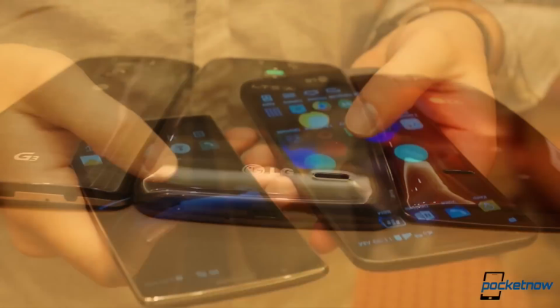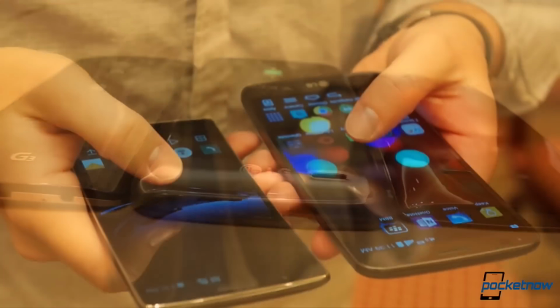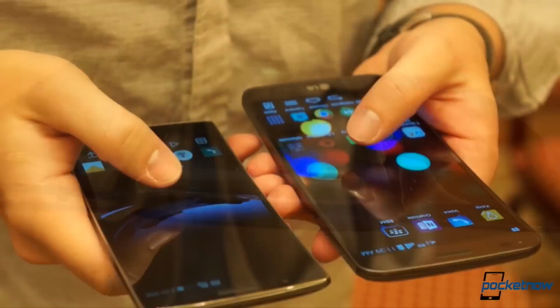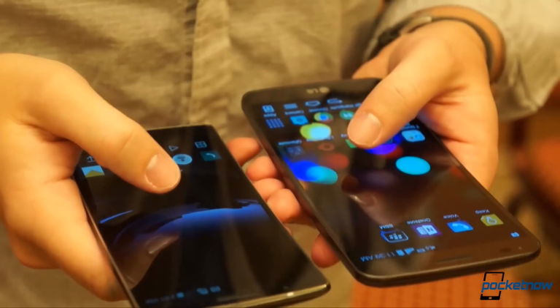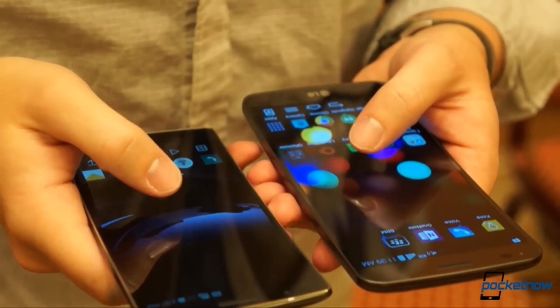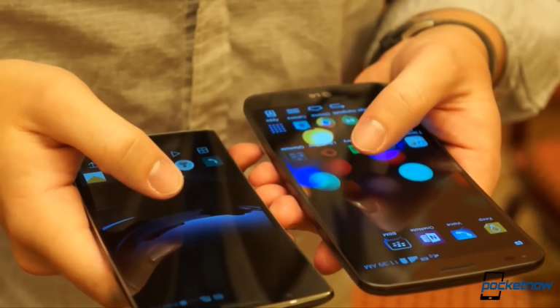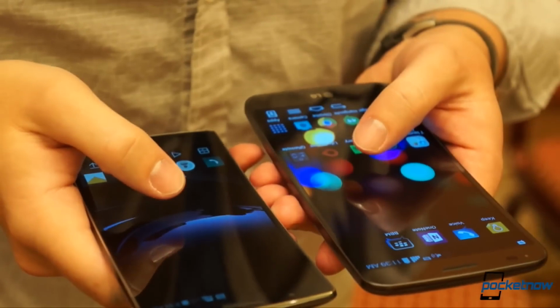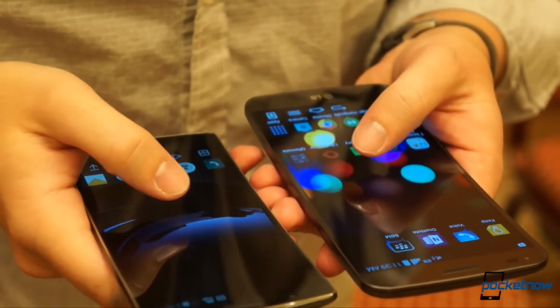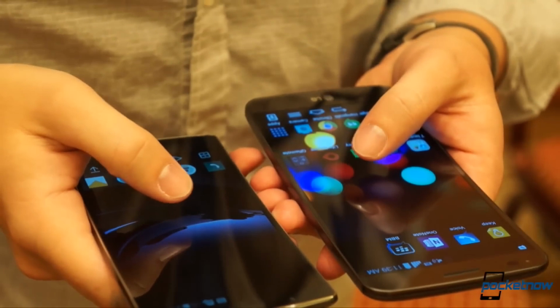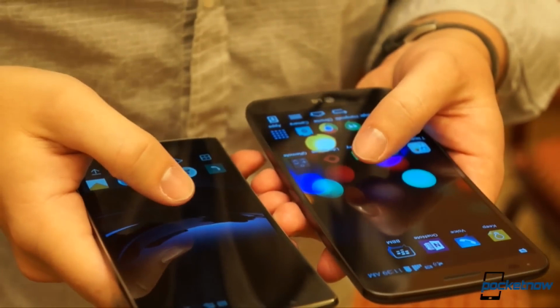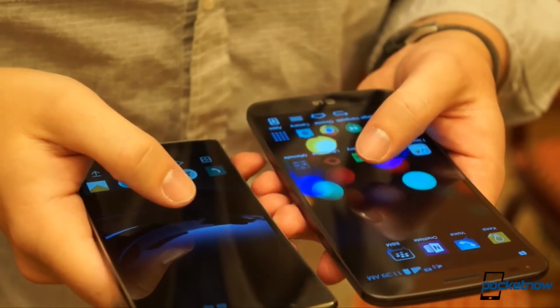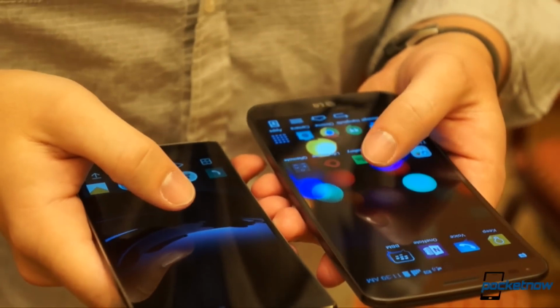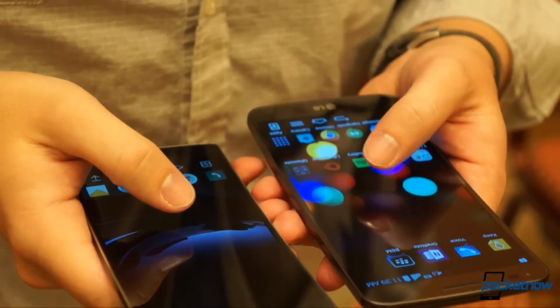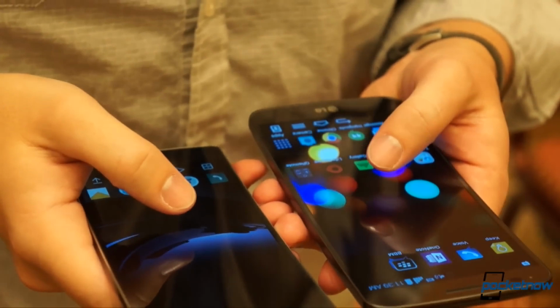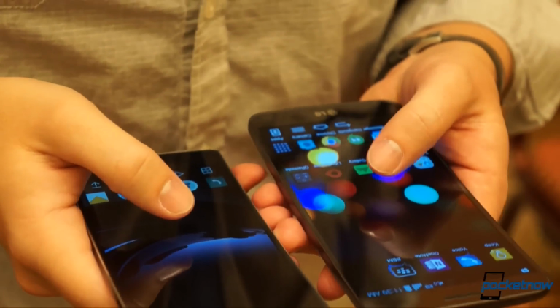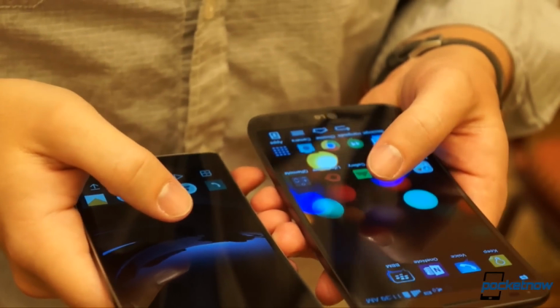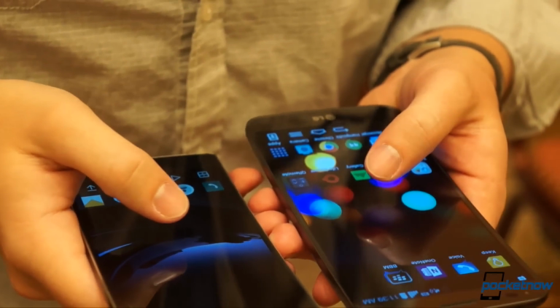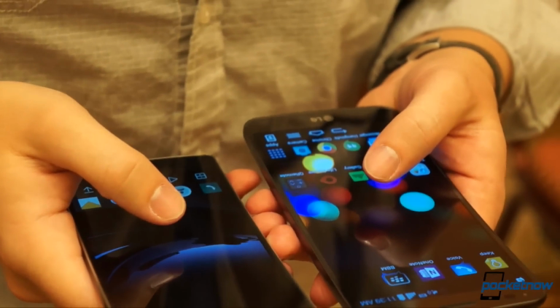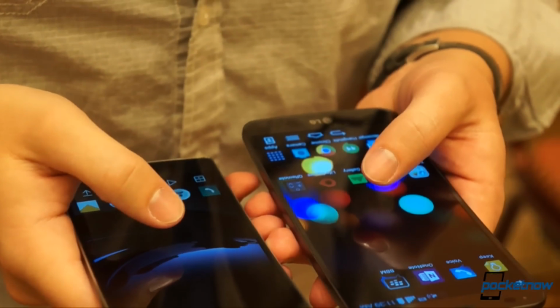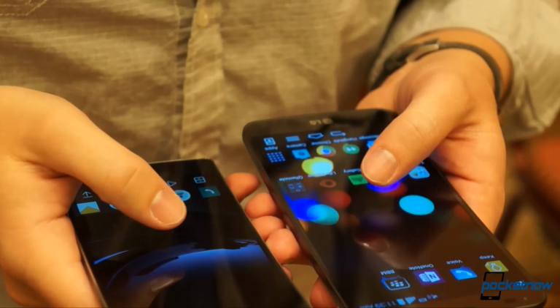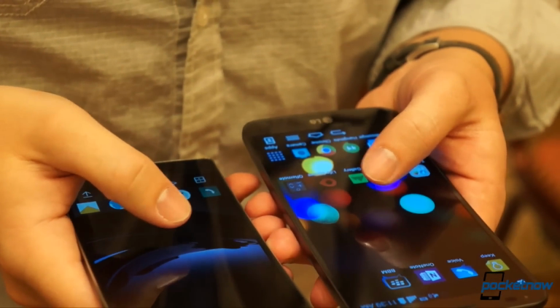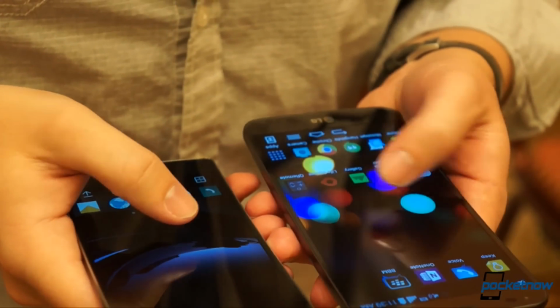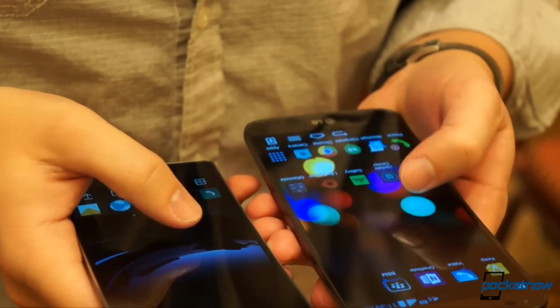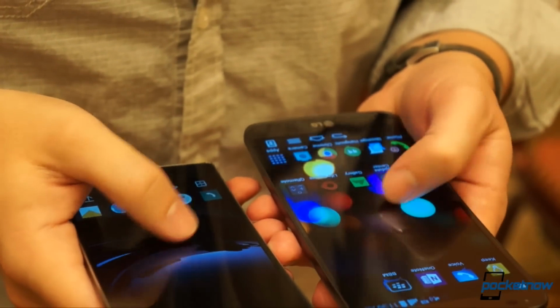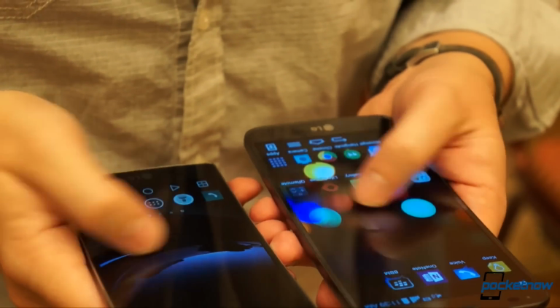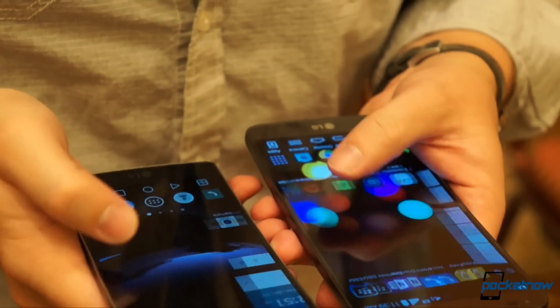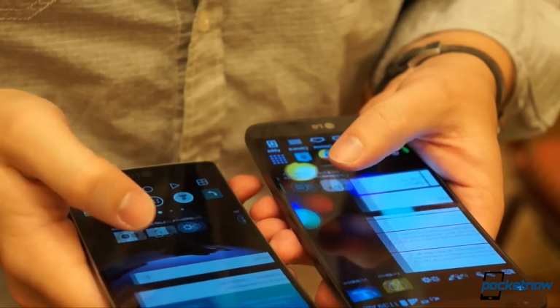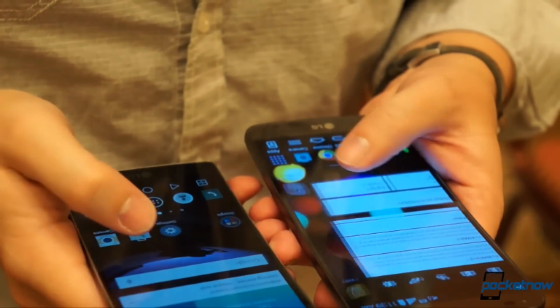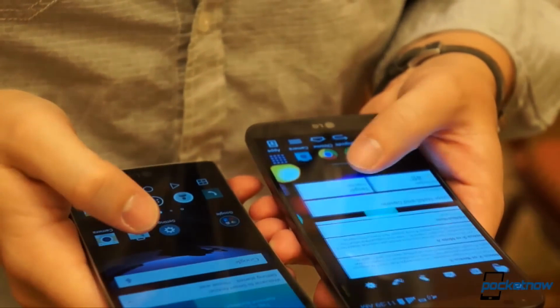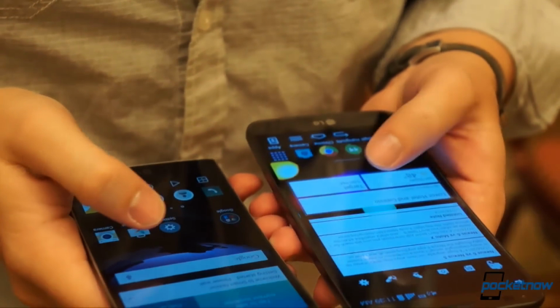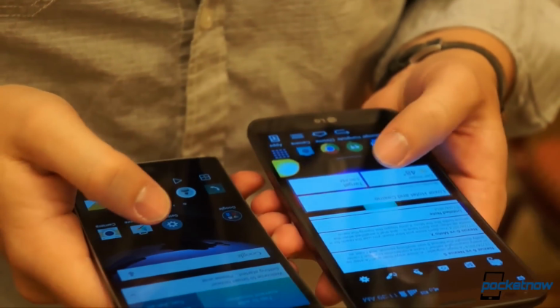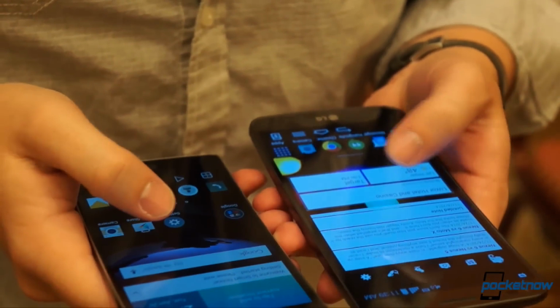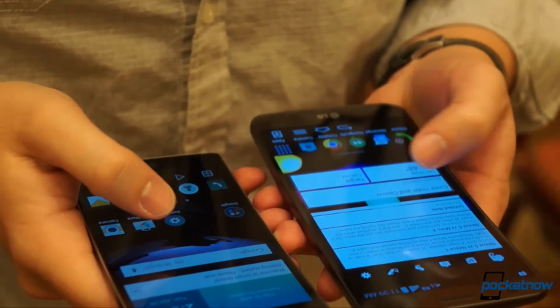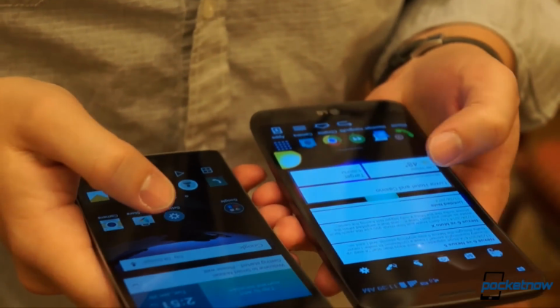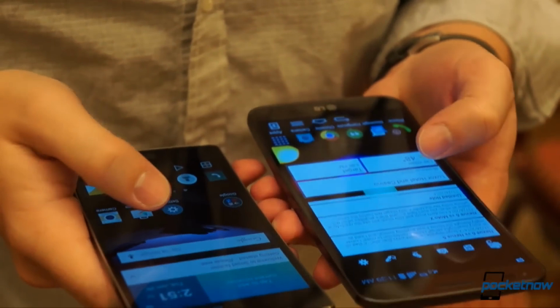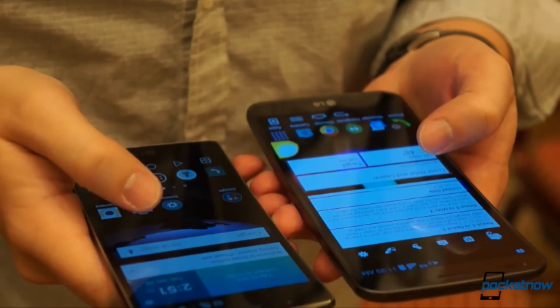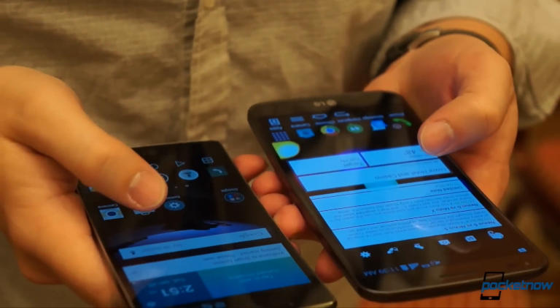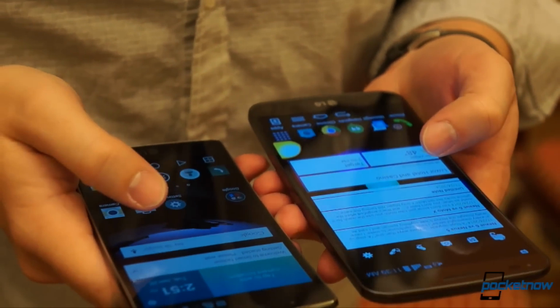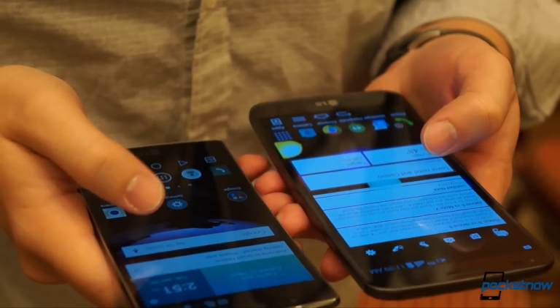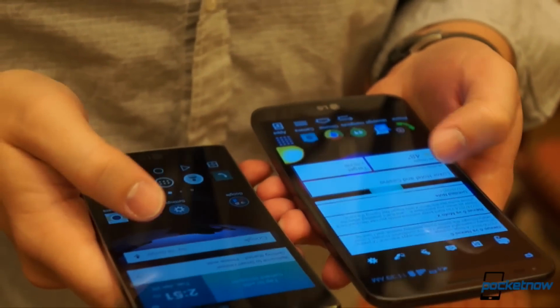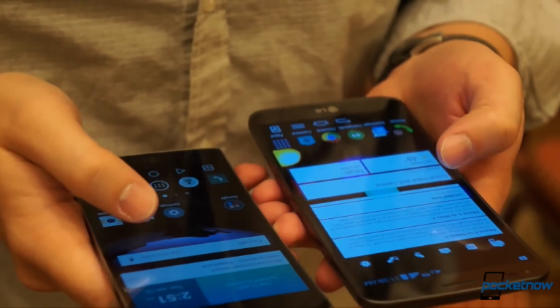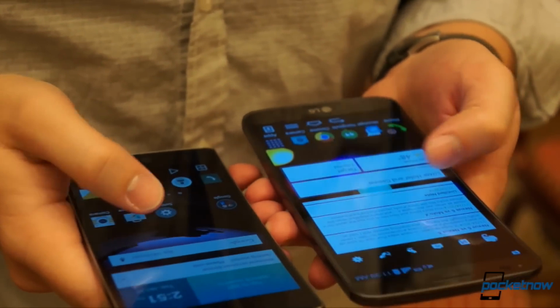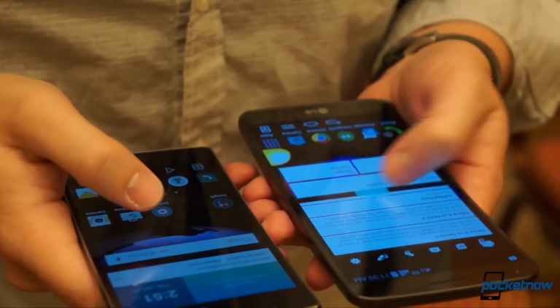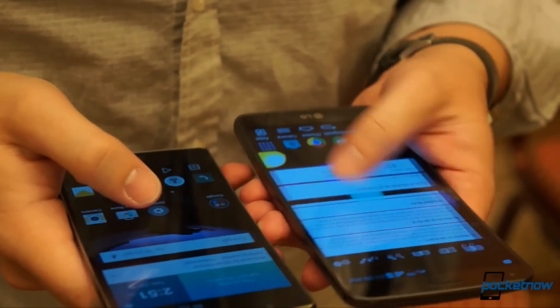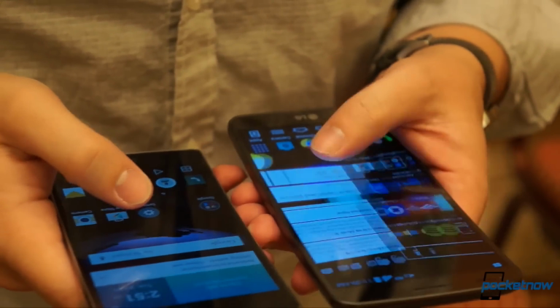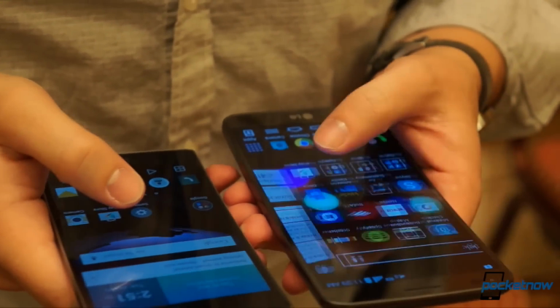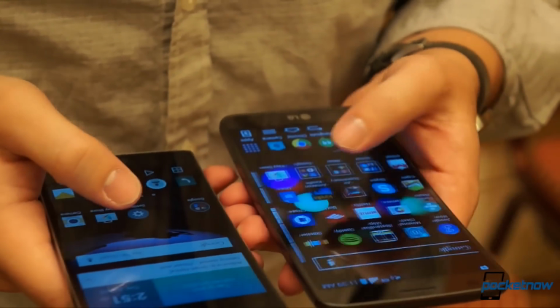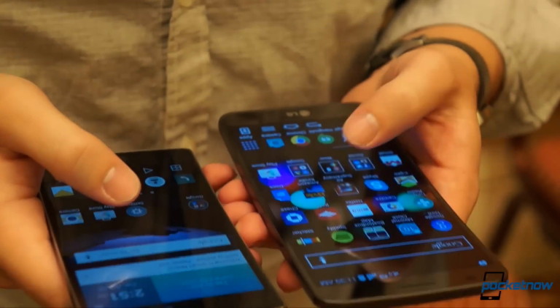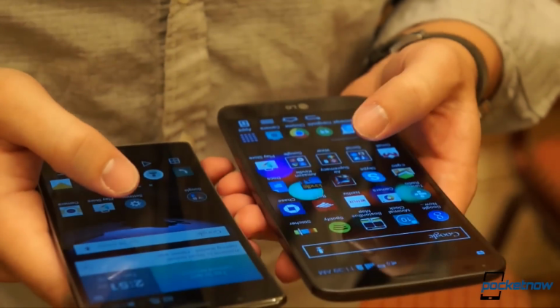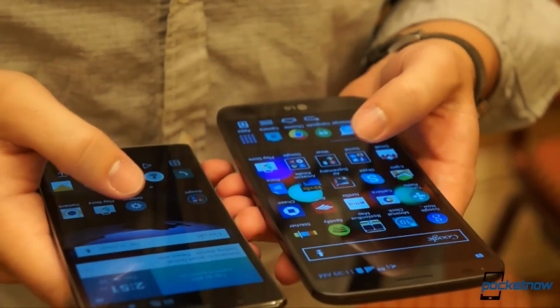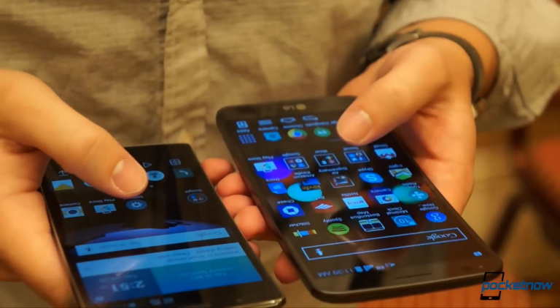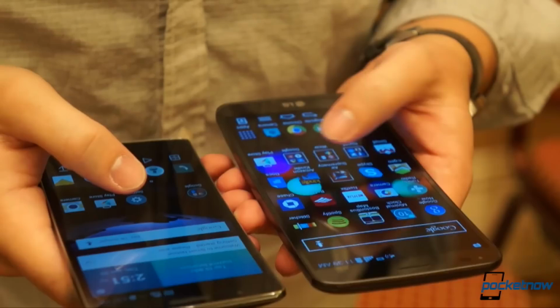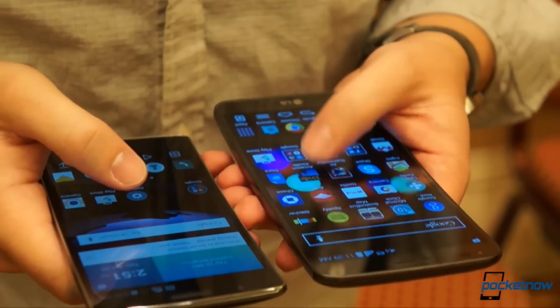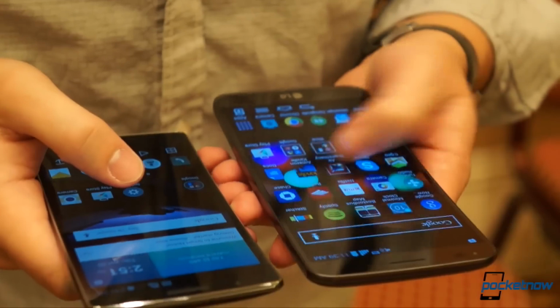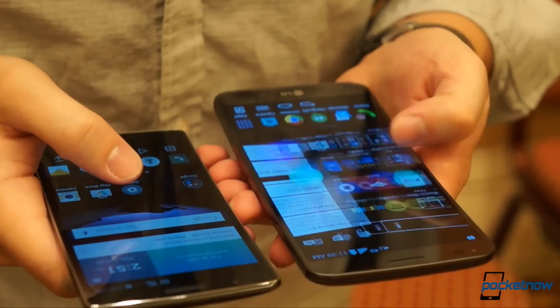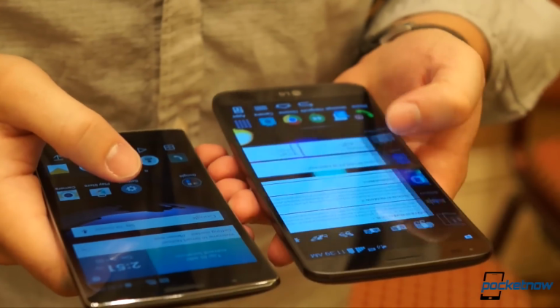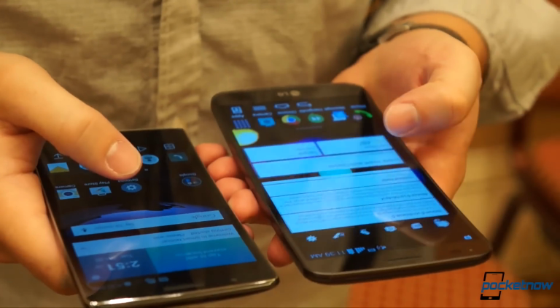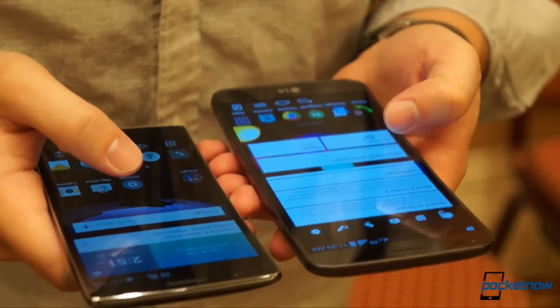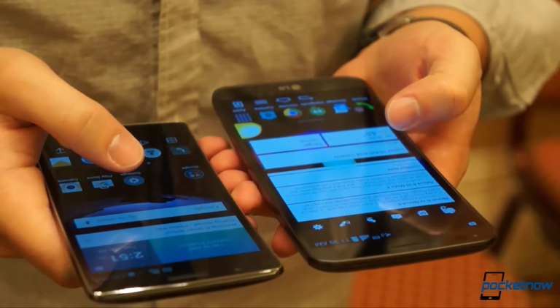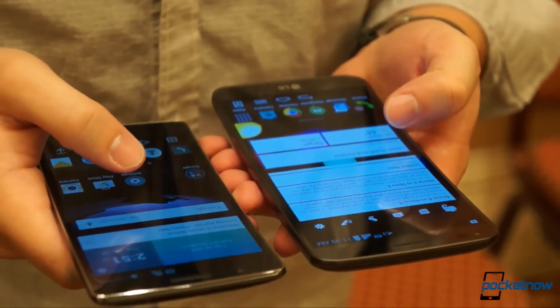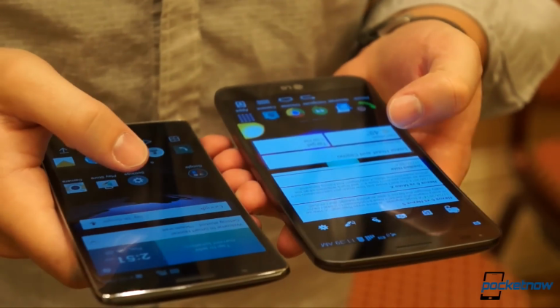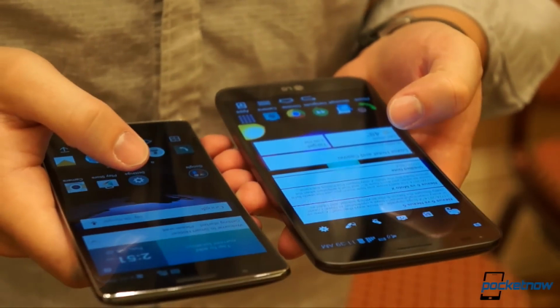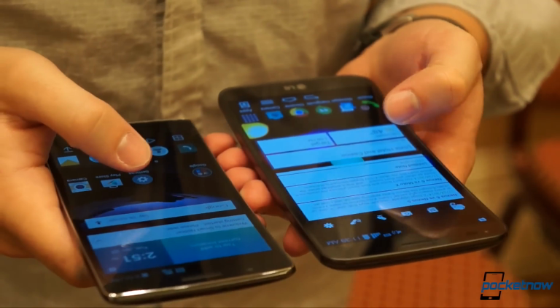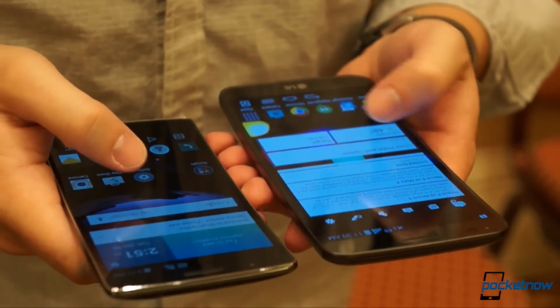On the brighter side, the new phone comes with a quick charger right in the box to zap you from dead to a half charge in about 40 minutes.